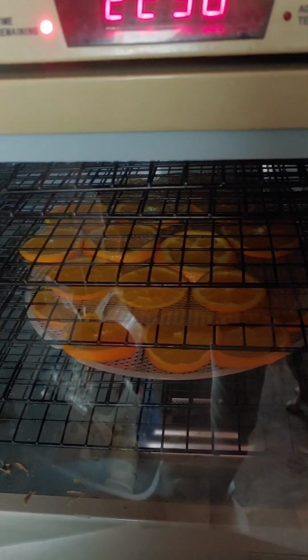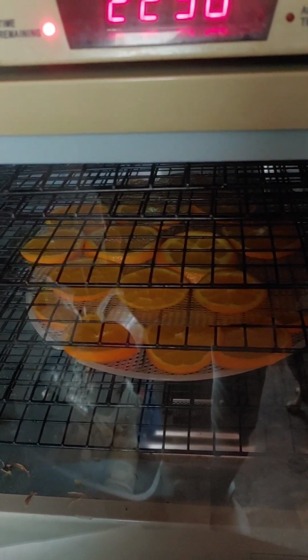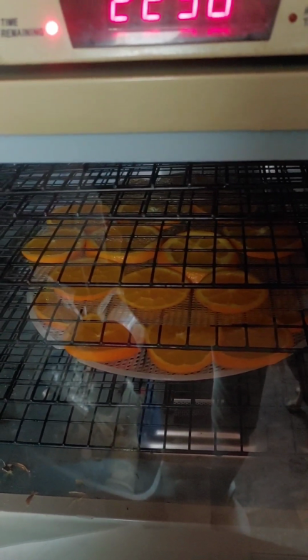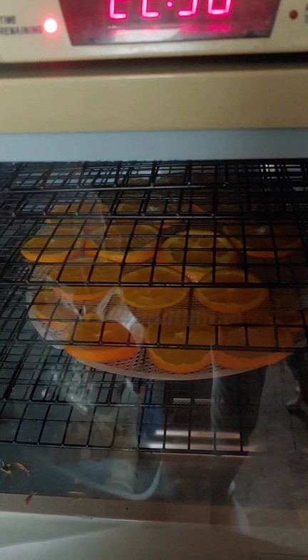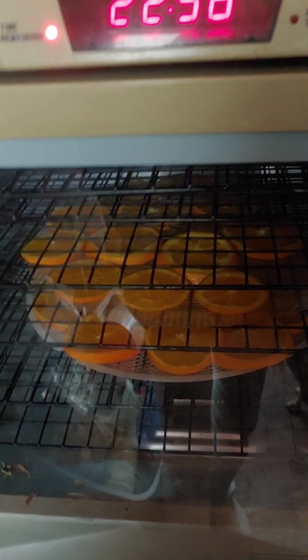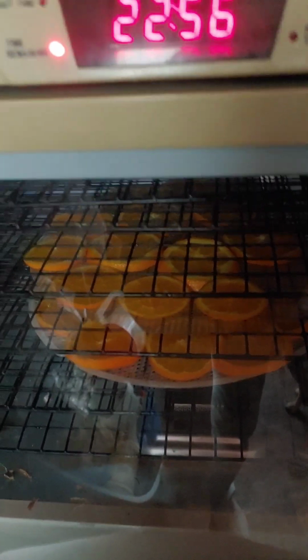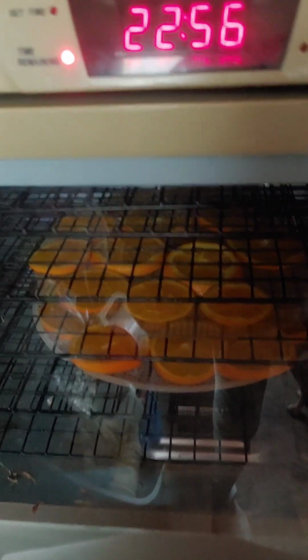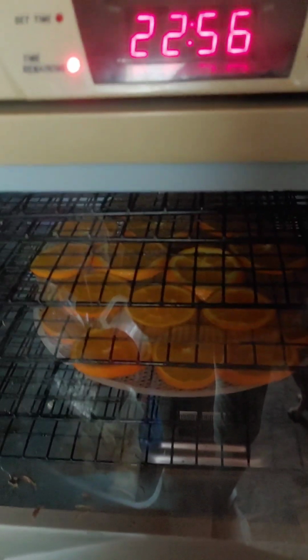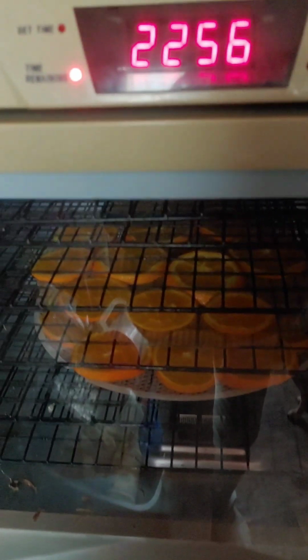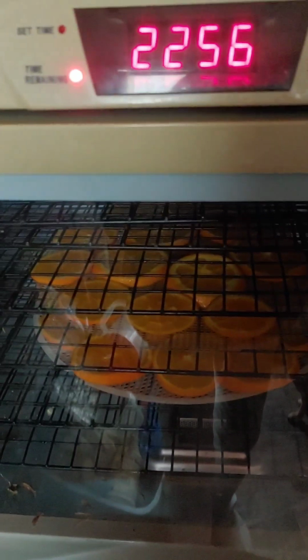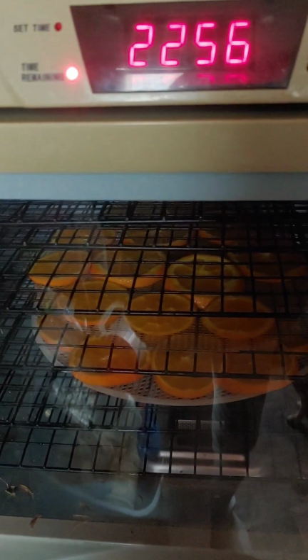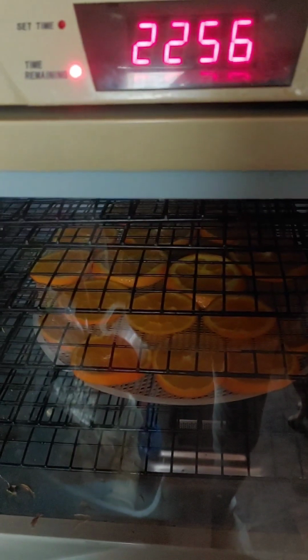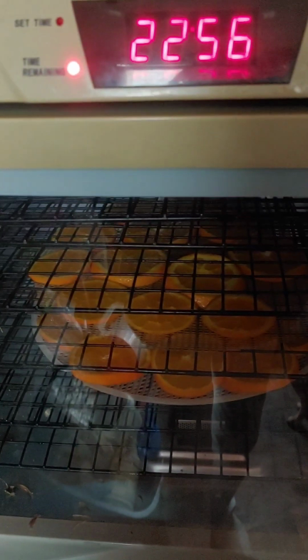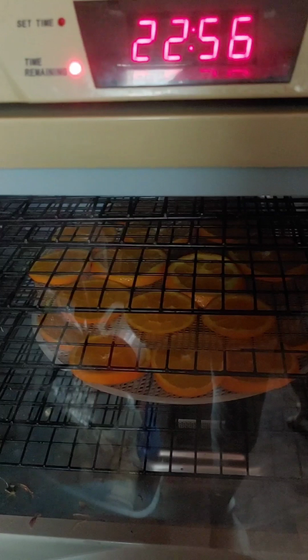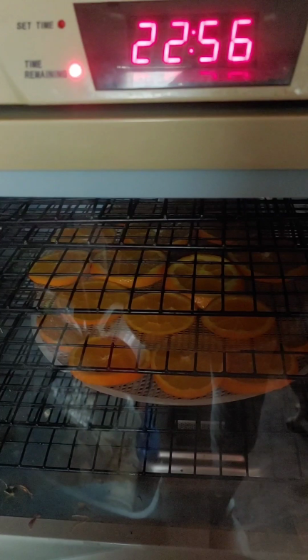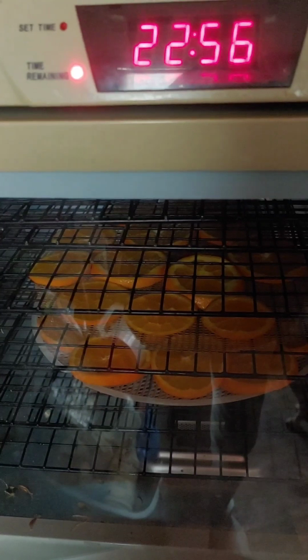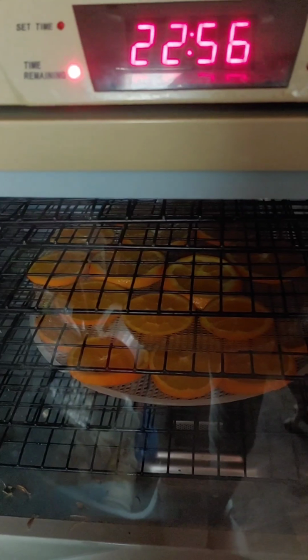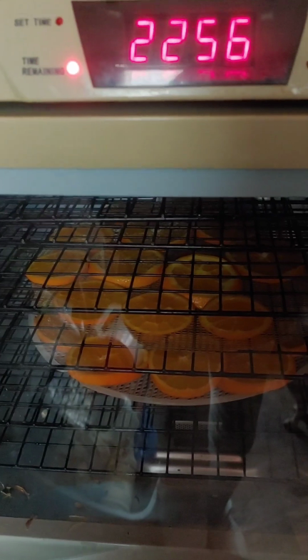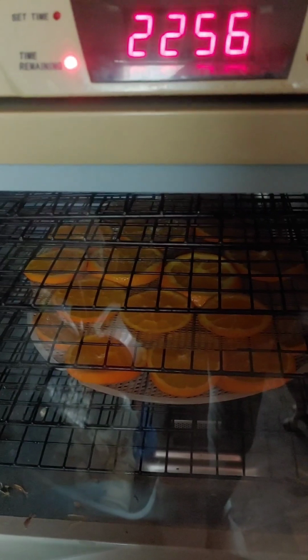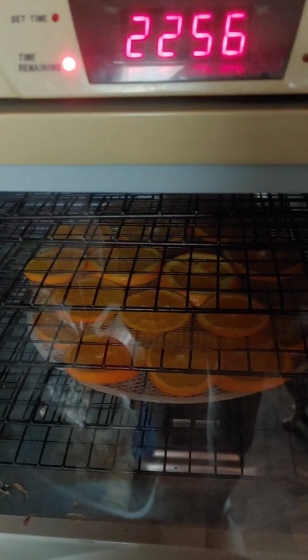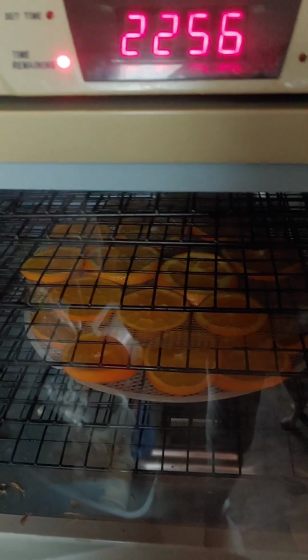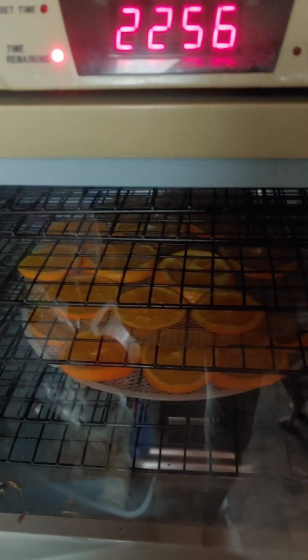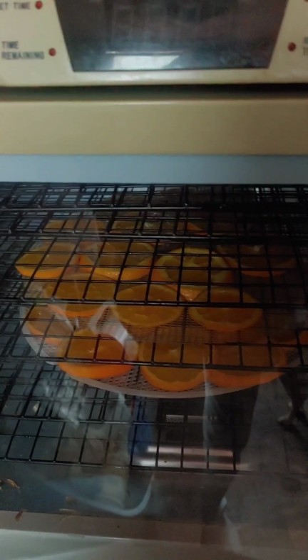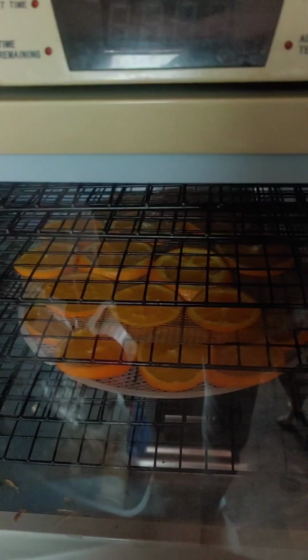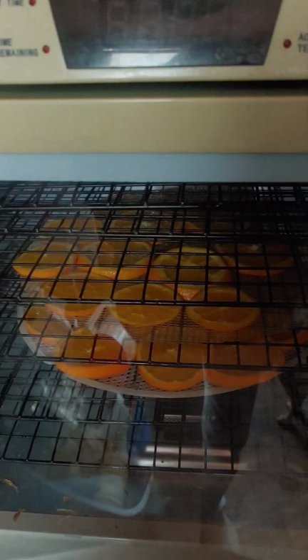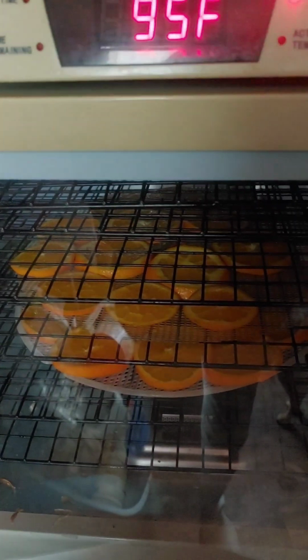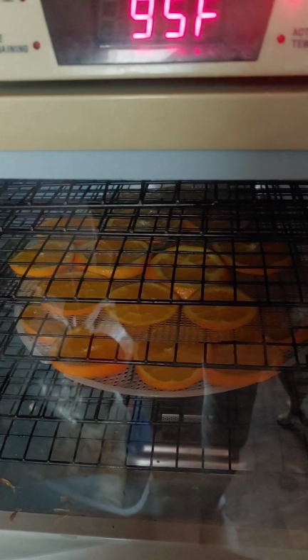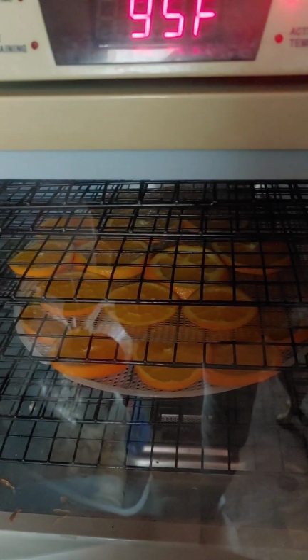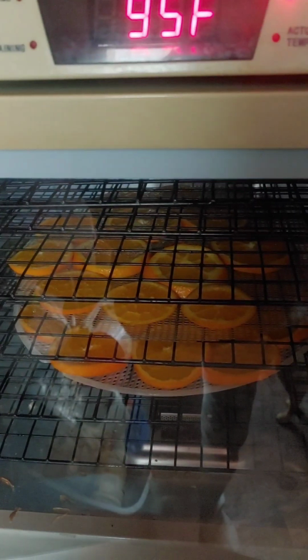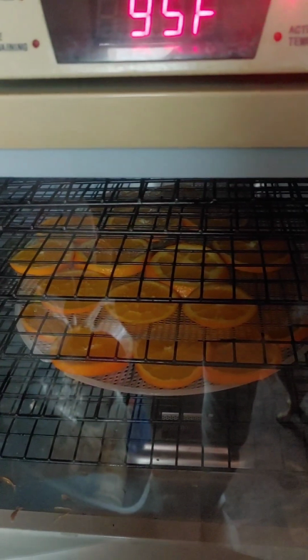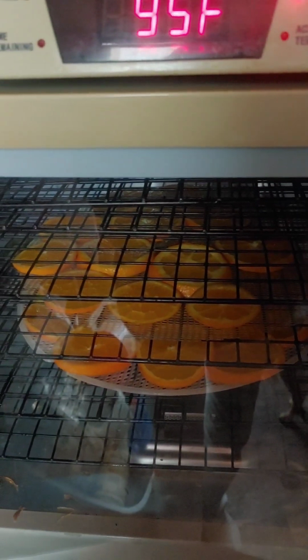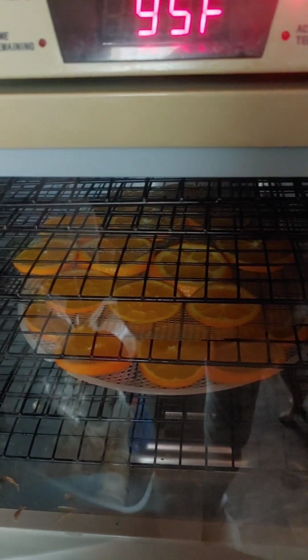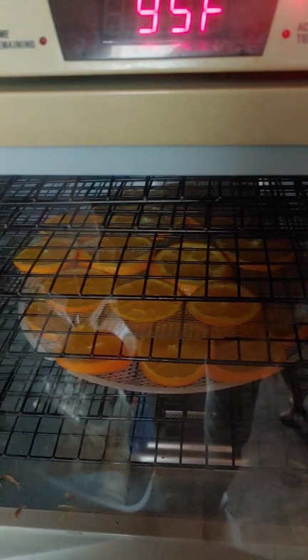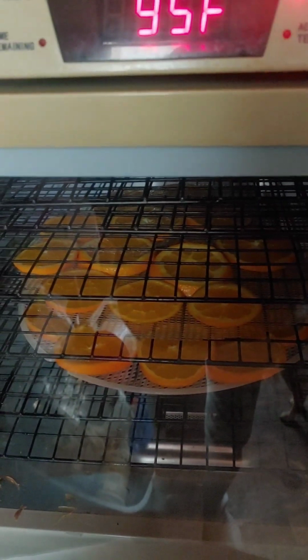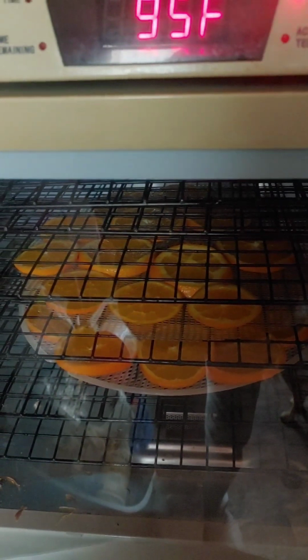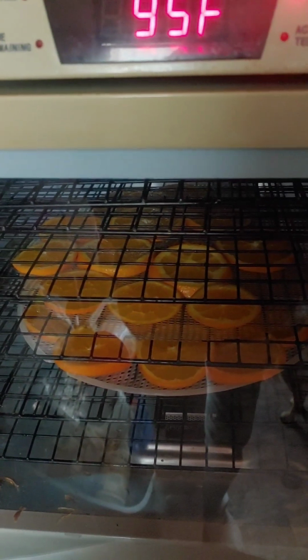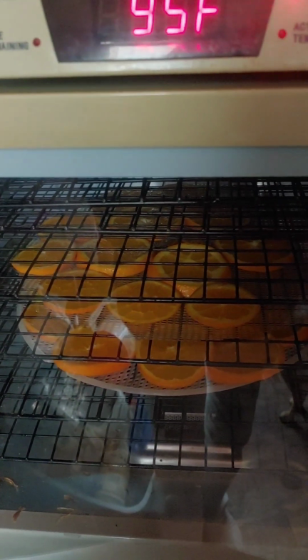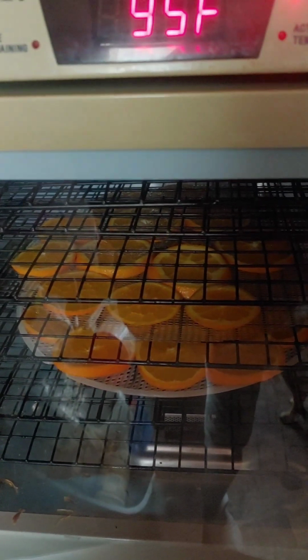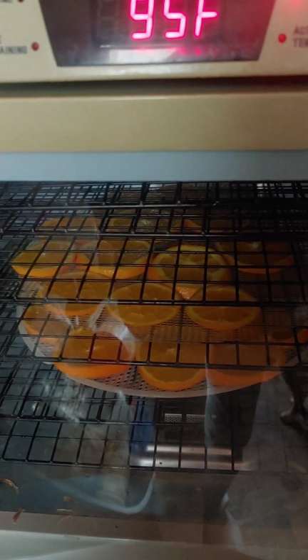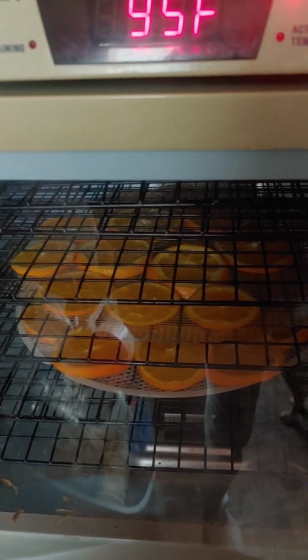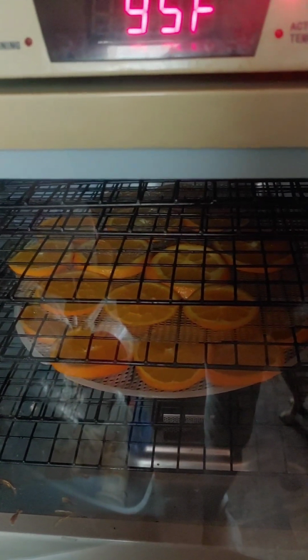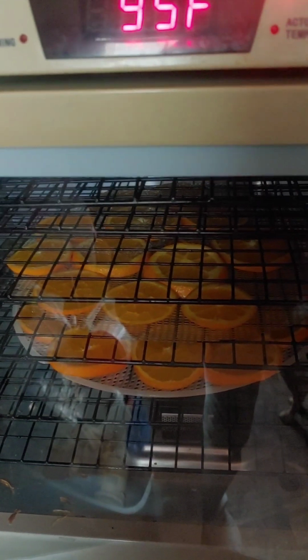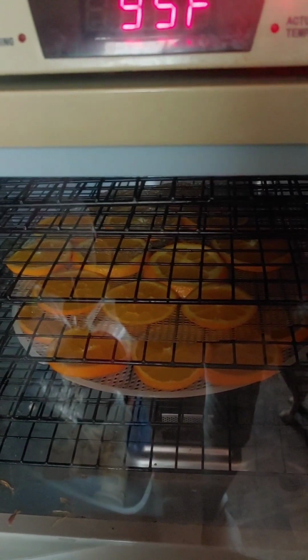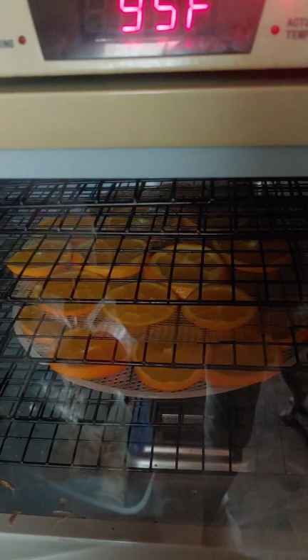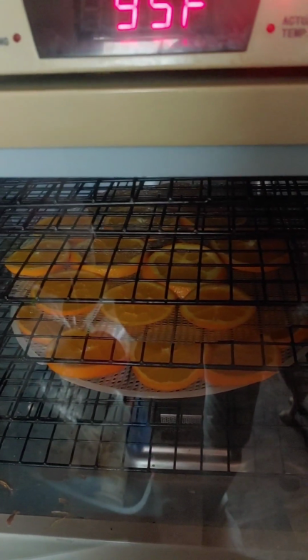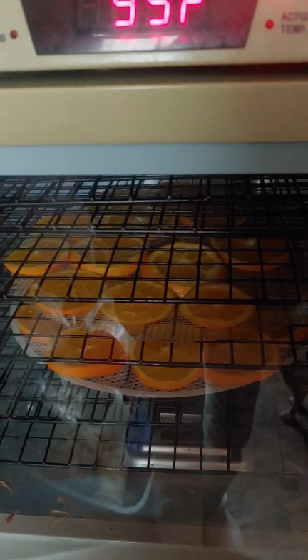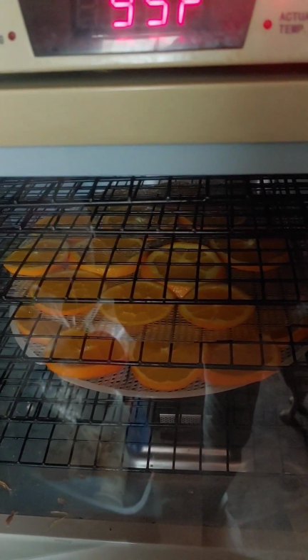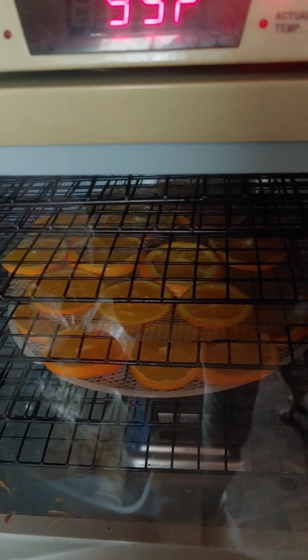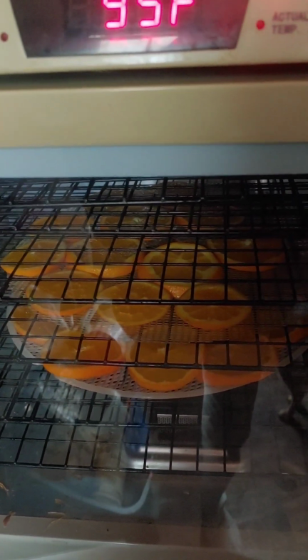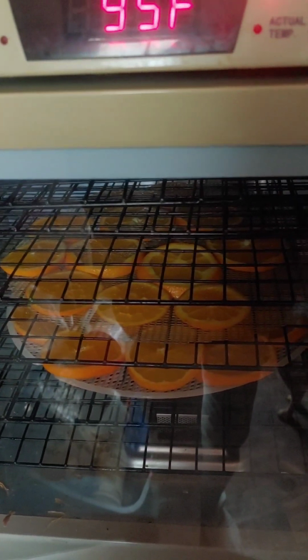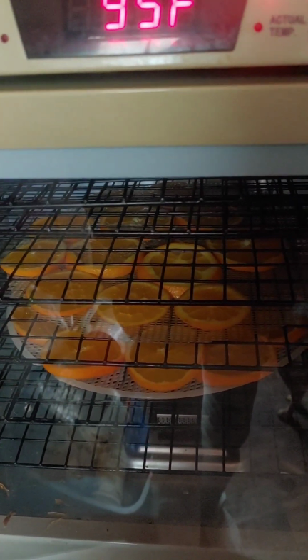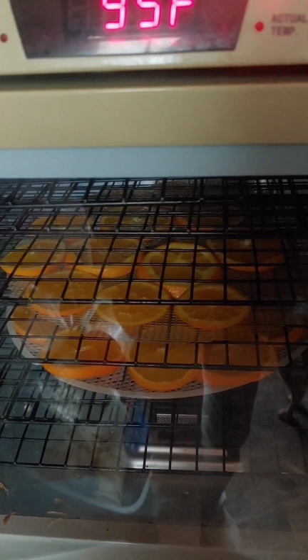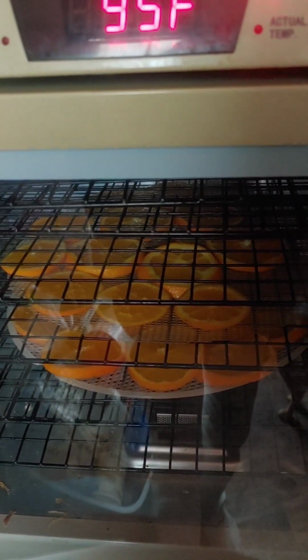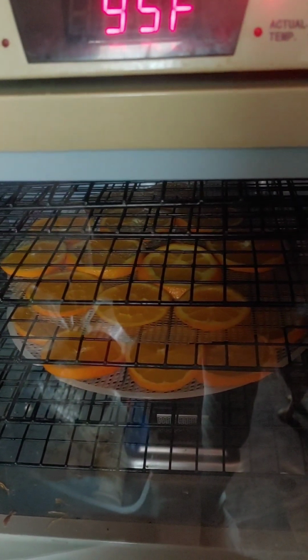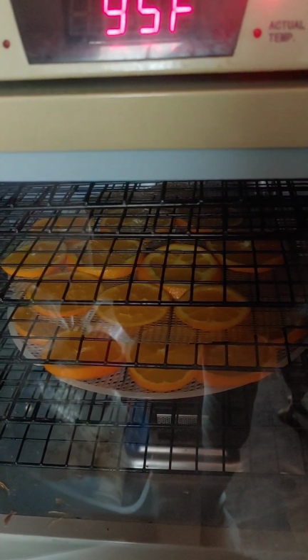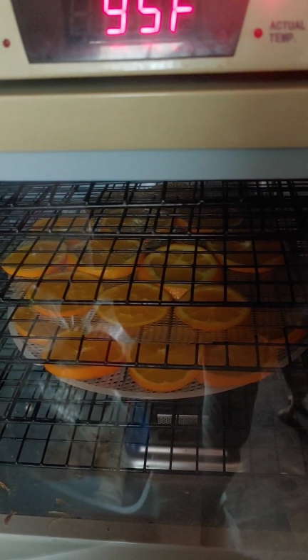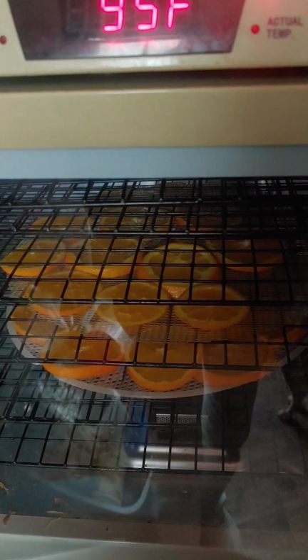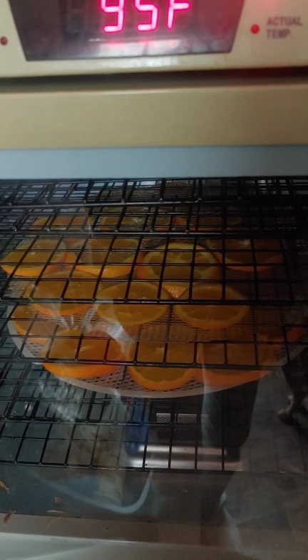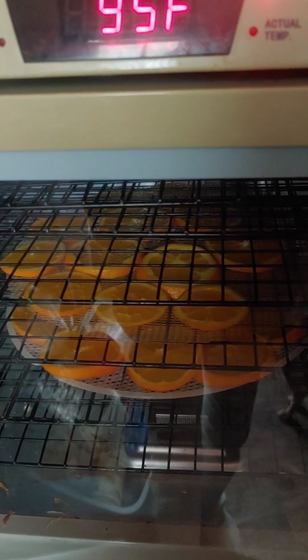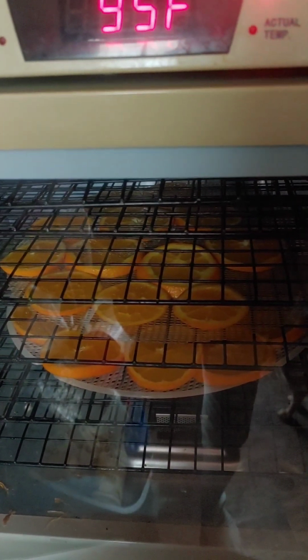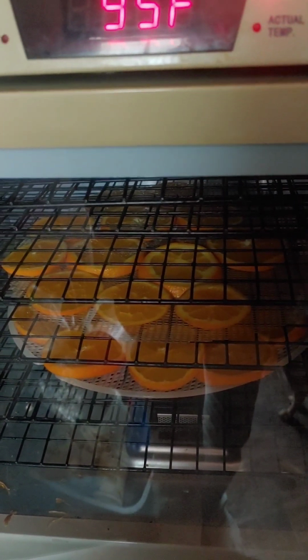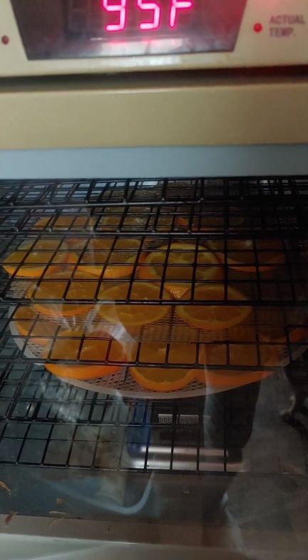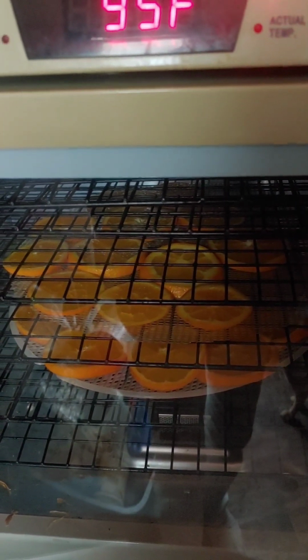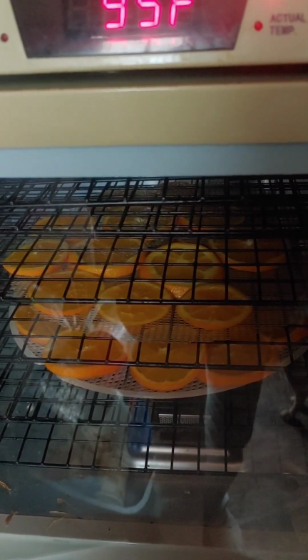I'll let it run for 23 hours and see where we're at. It'll probably take two days.